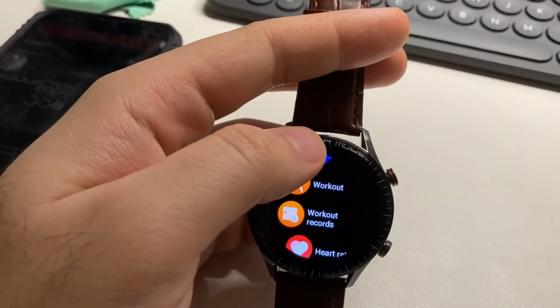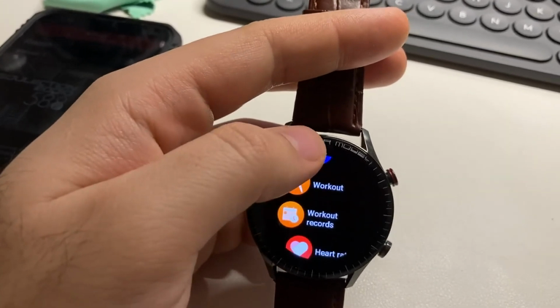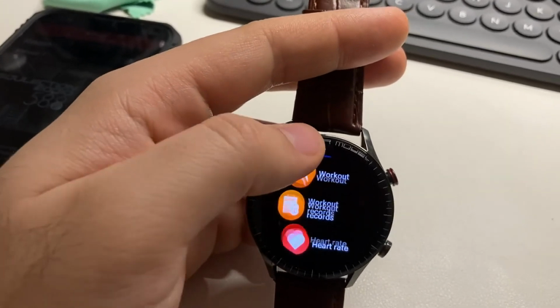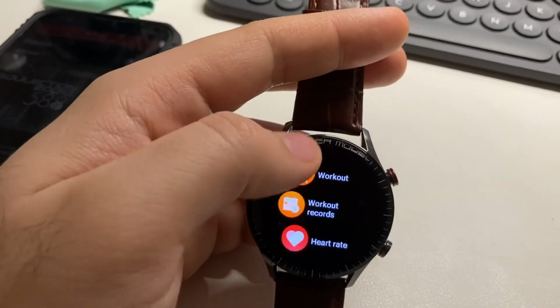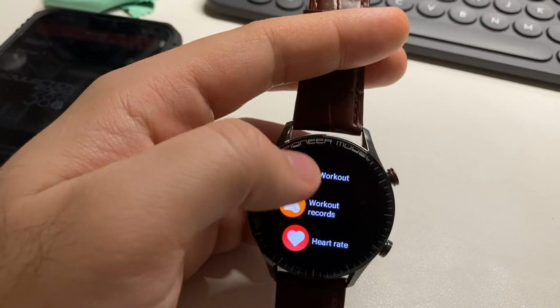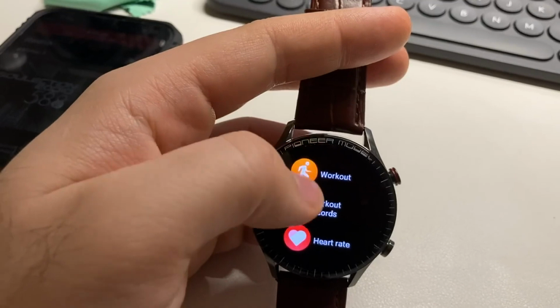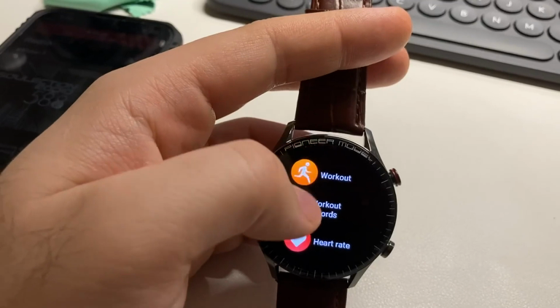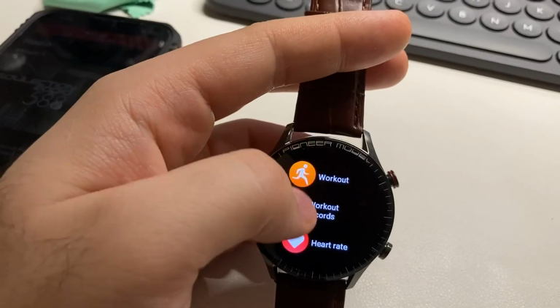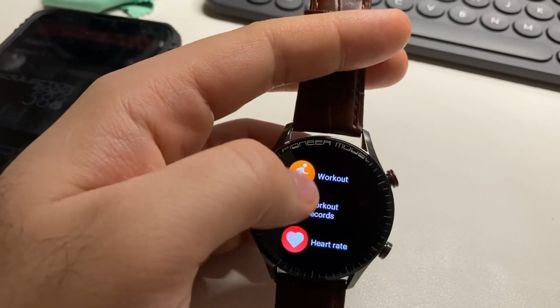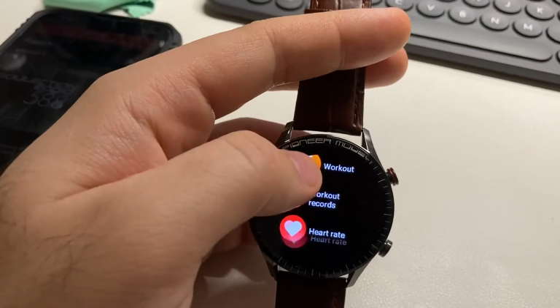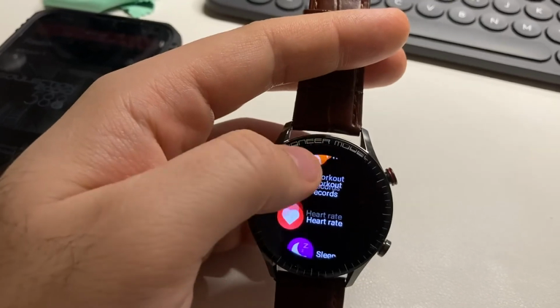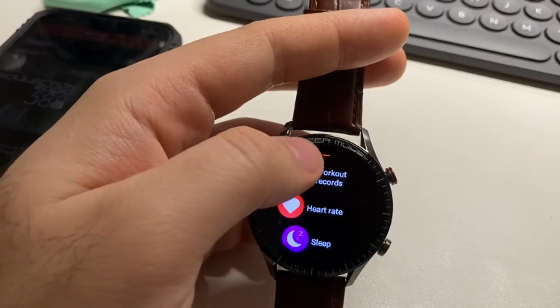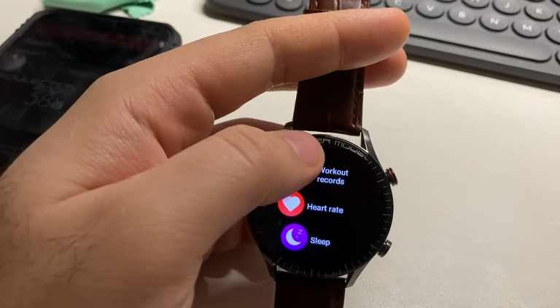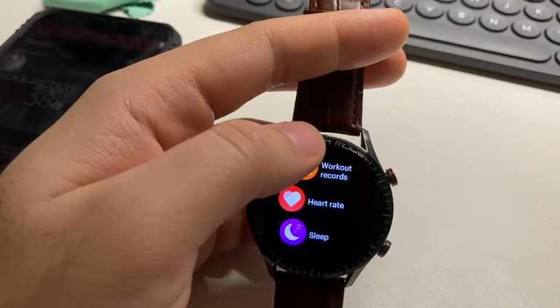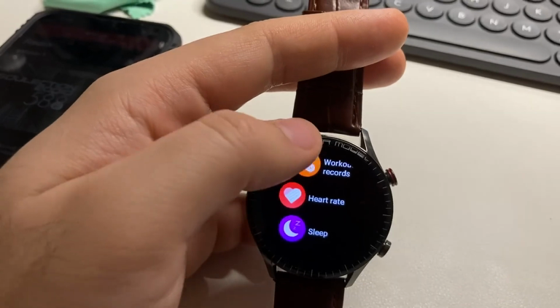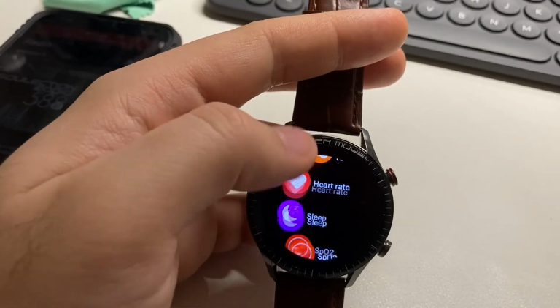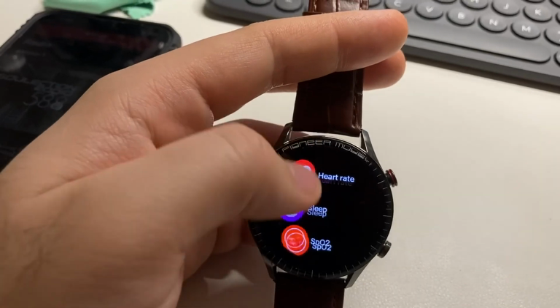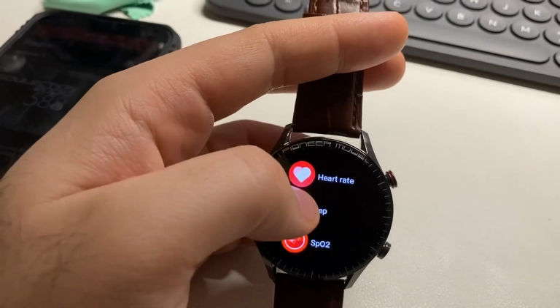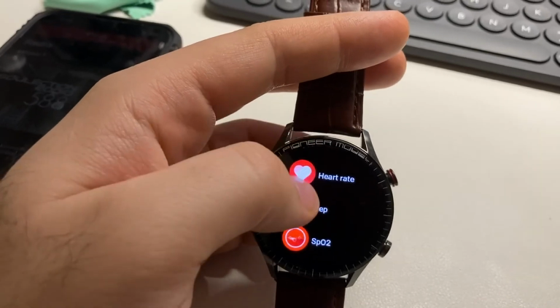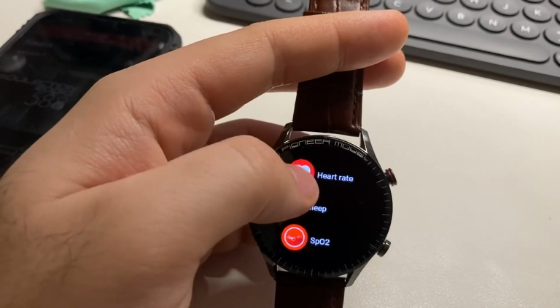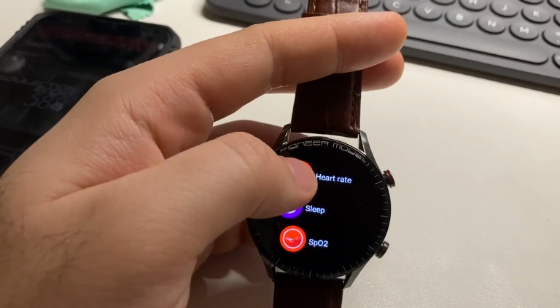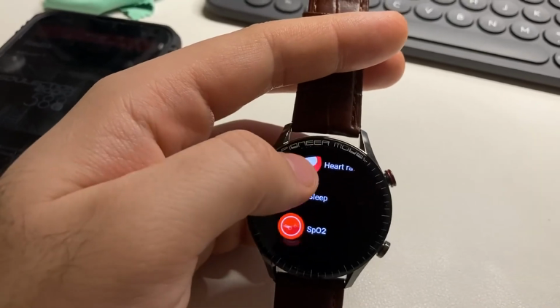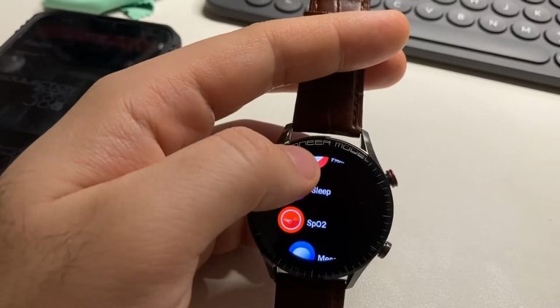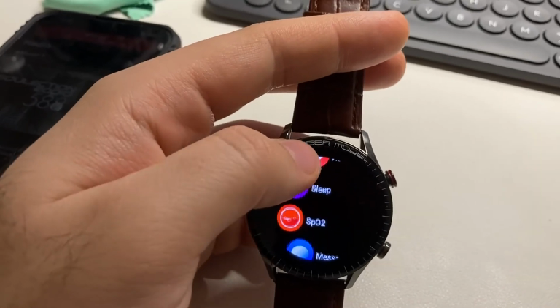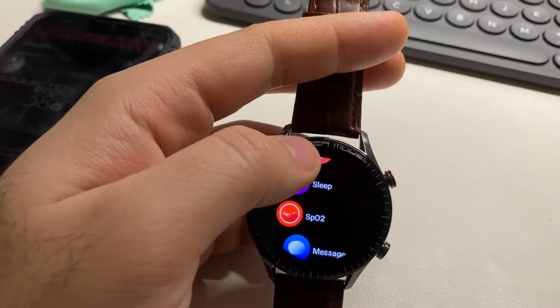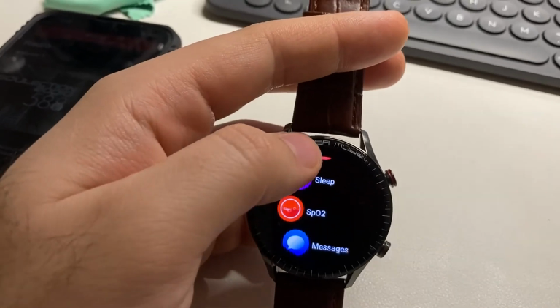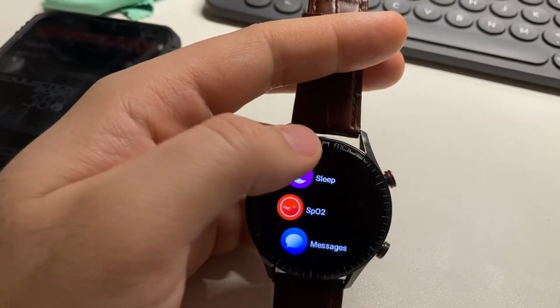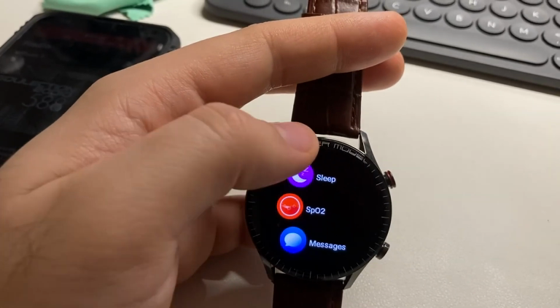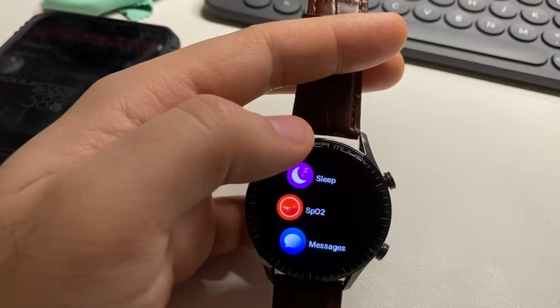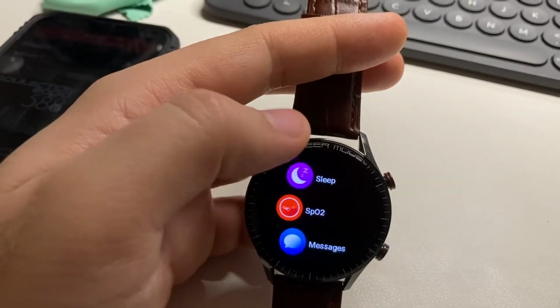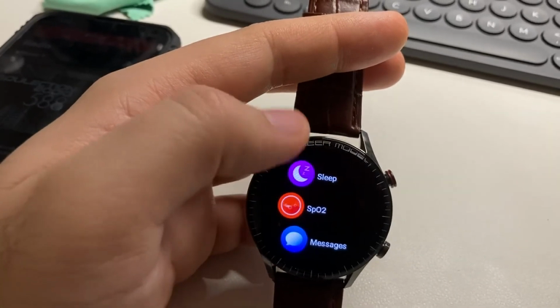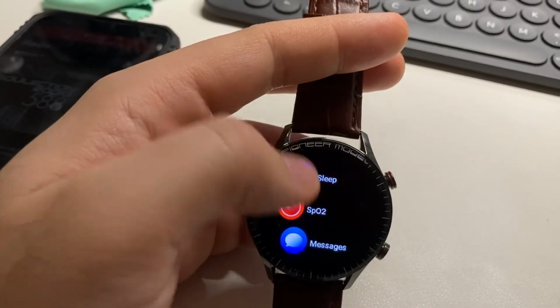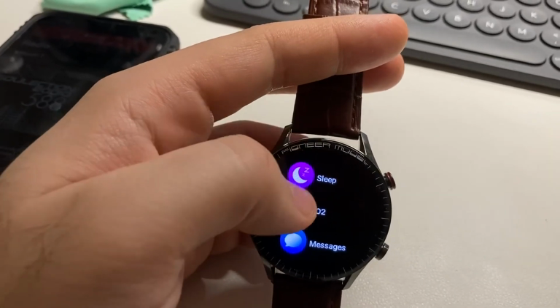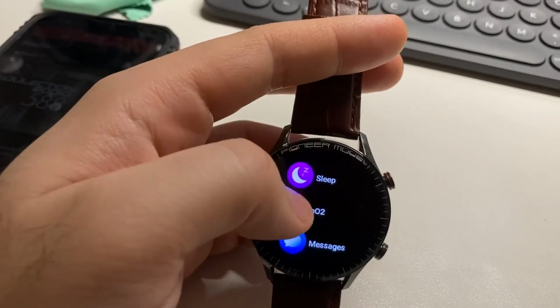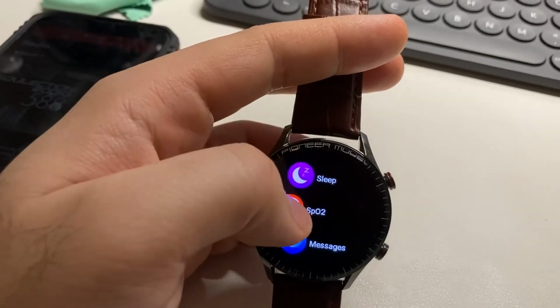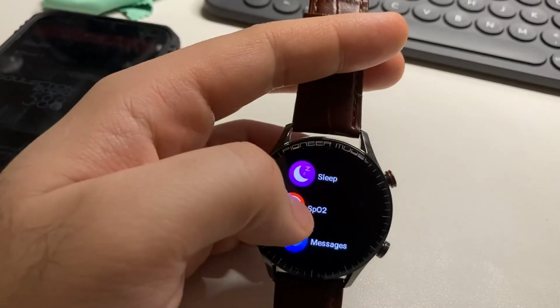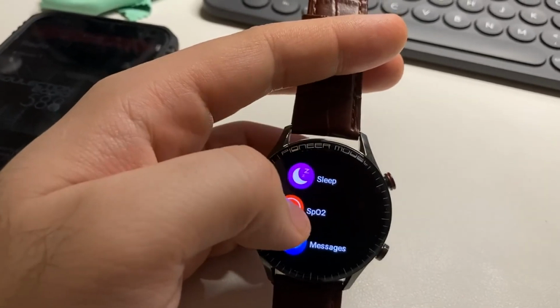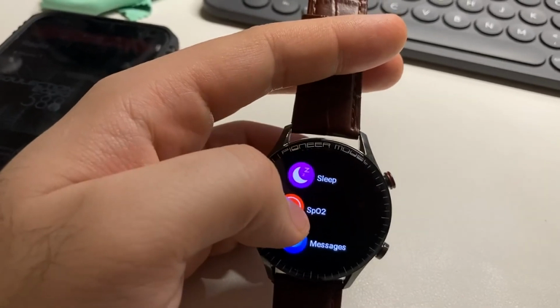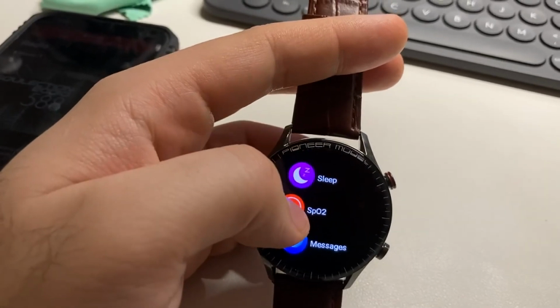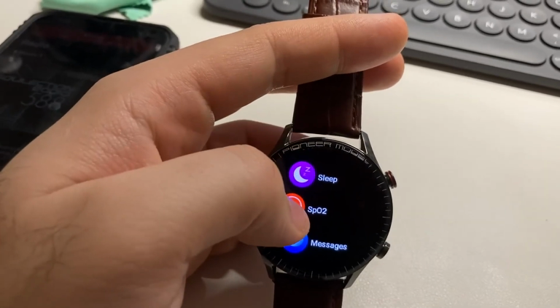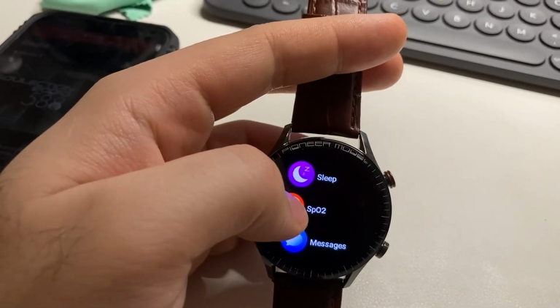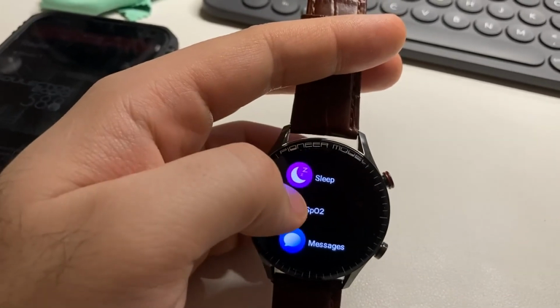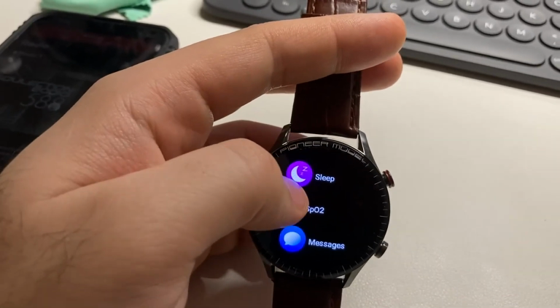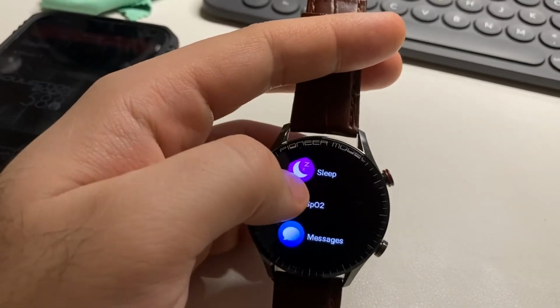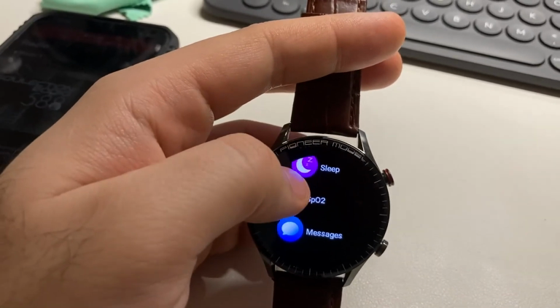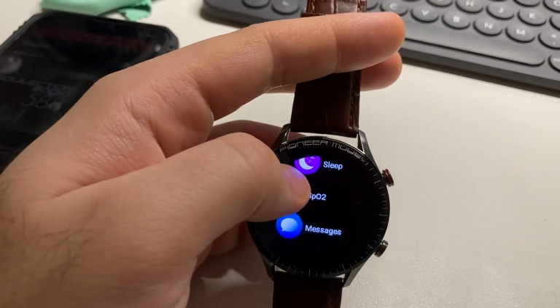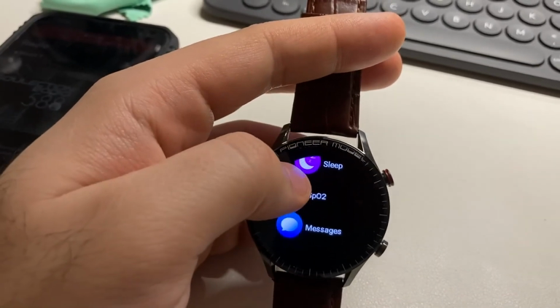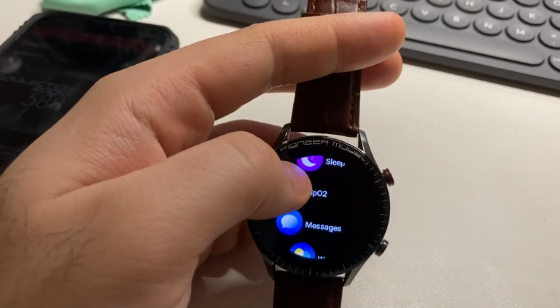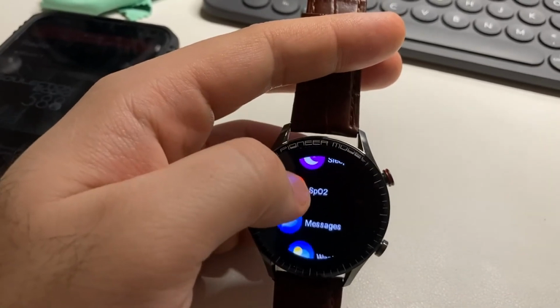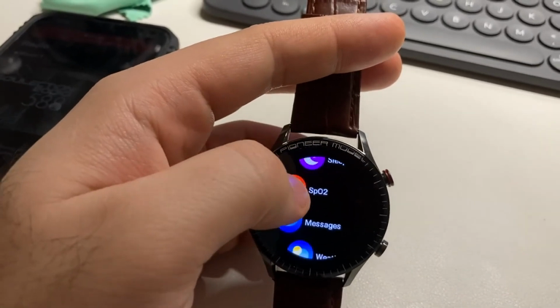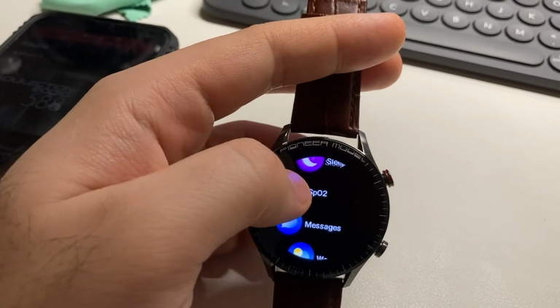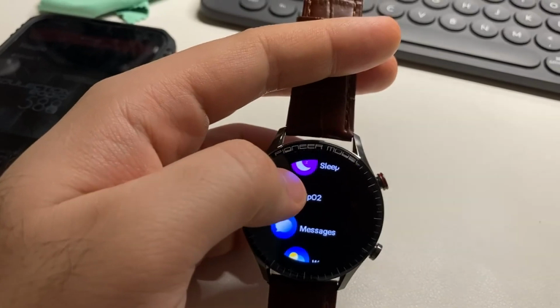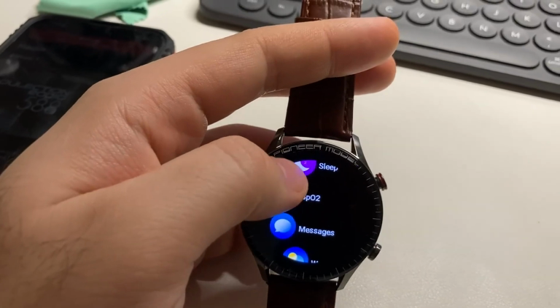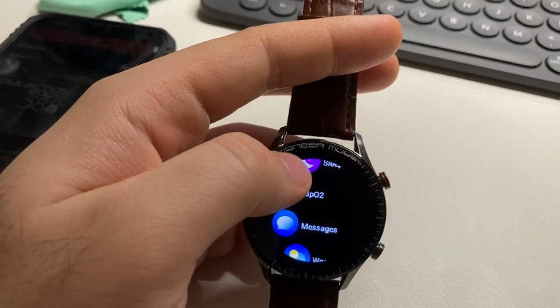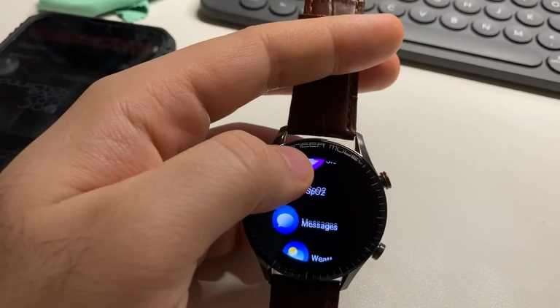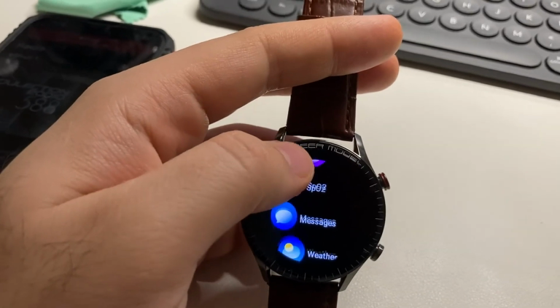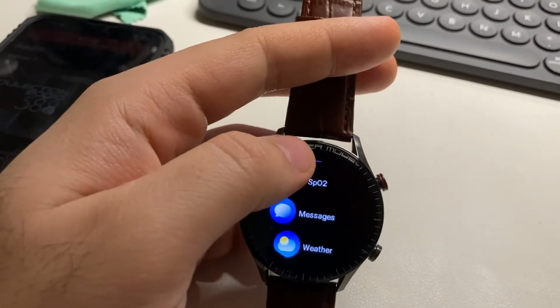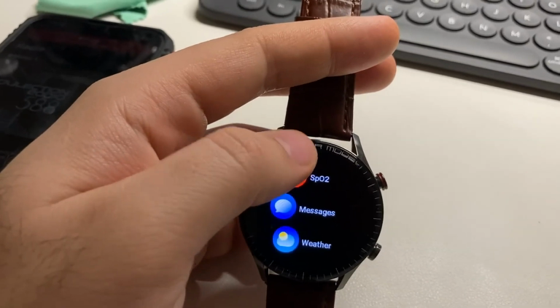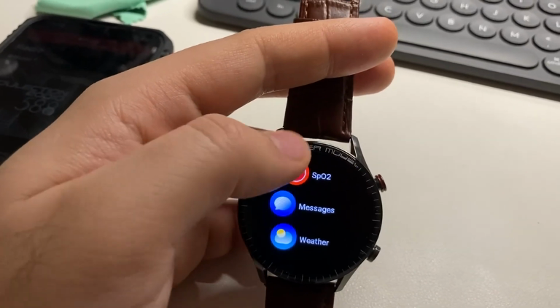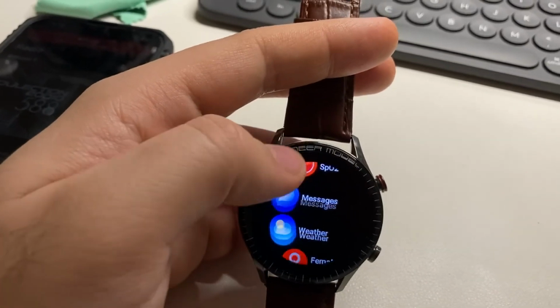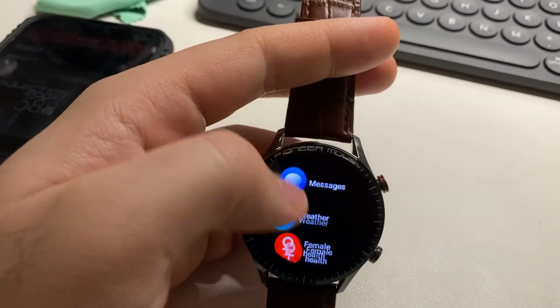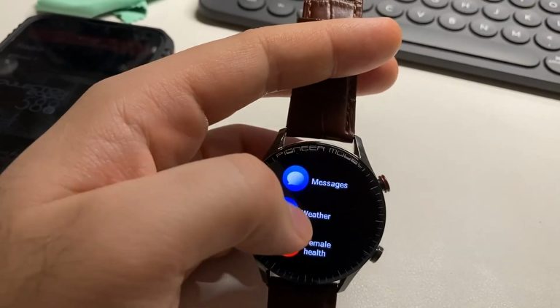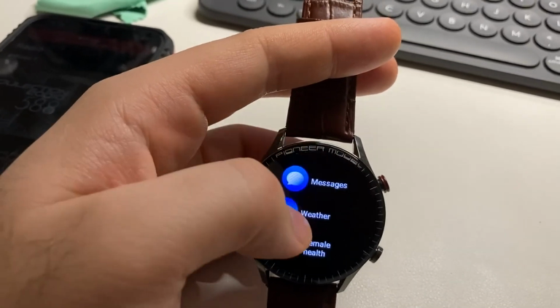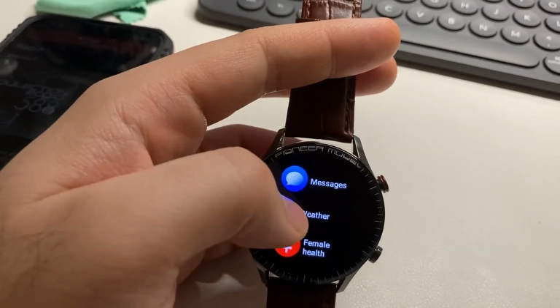The heart rate is not accurate, and the saturation is also not accurate.